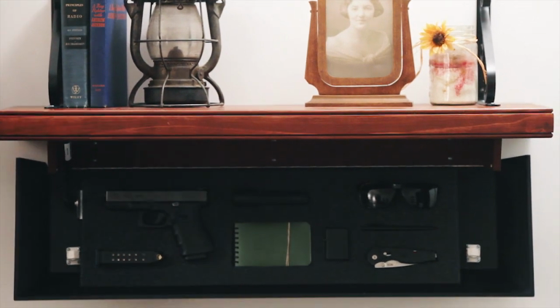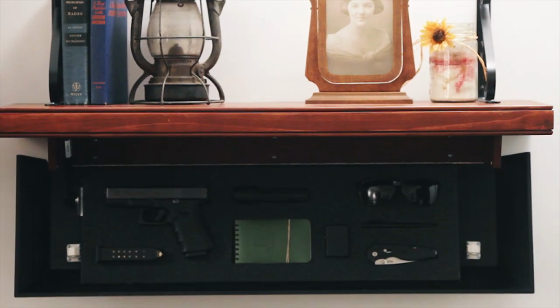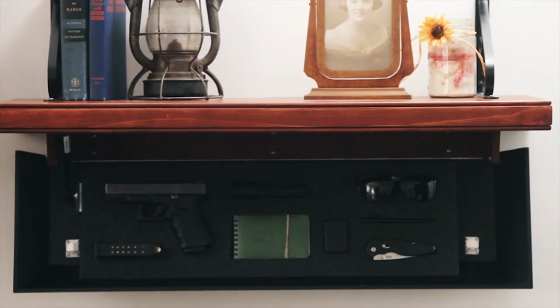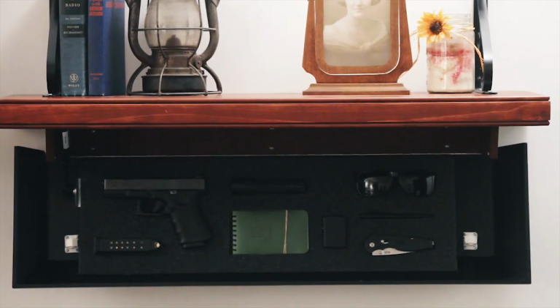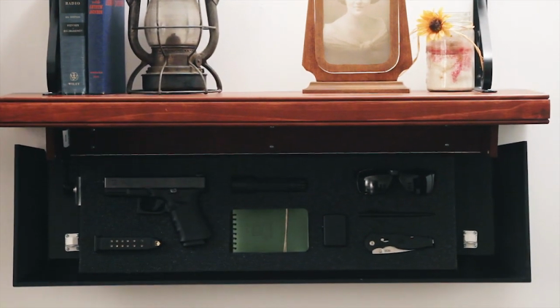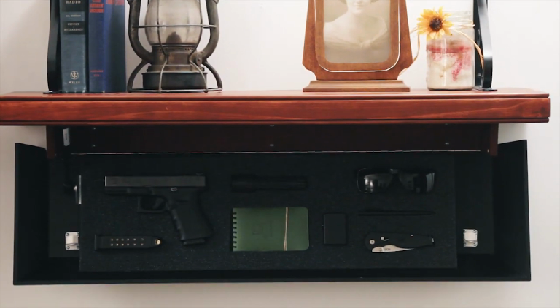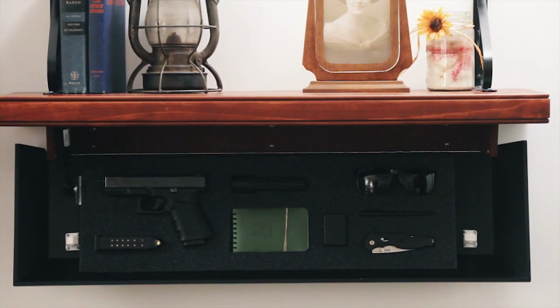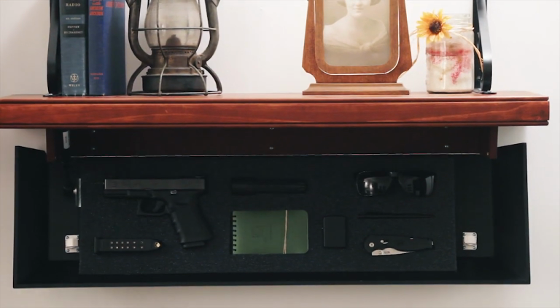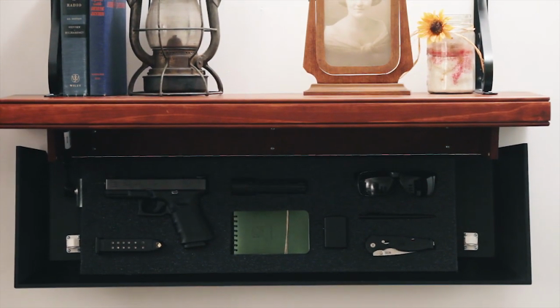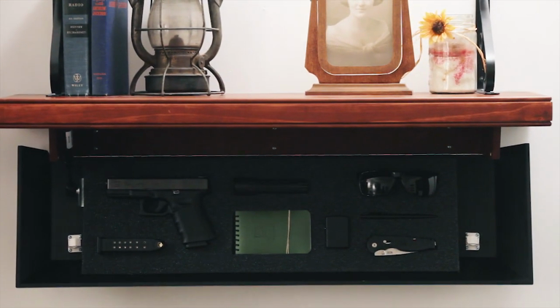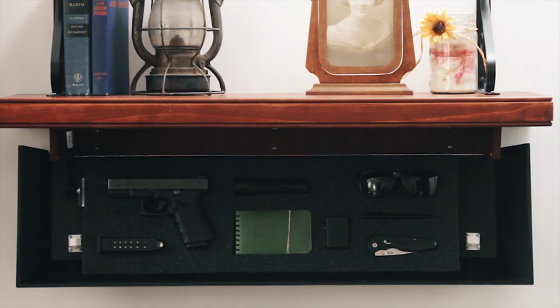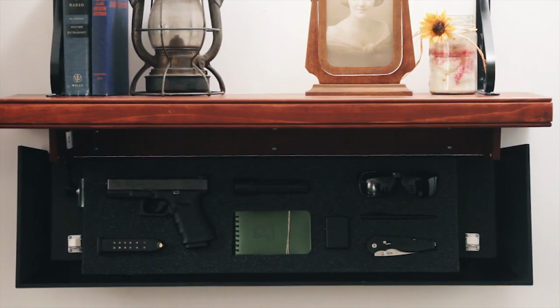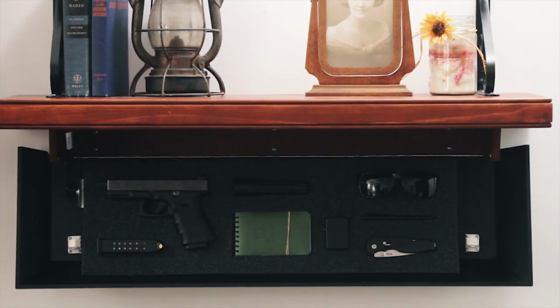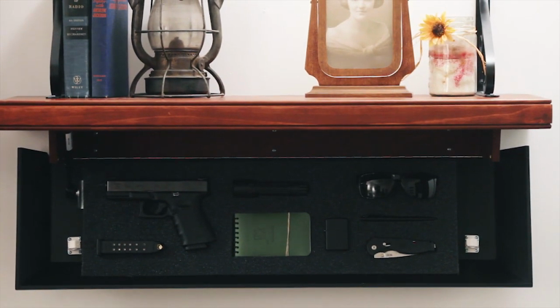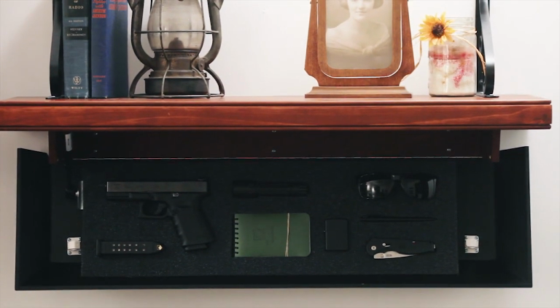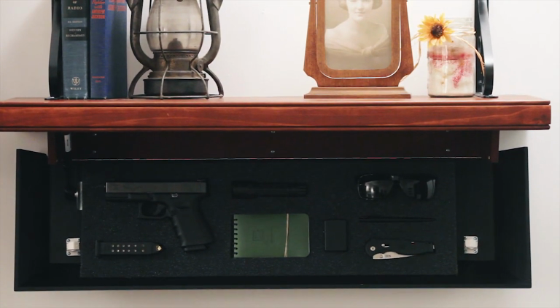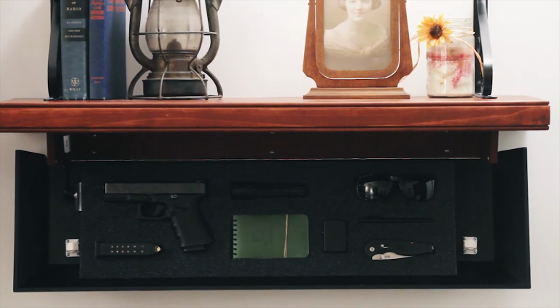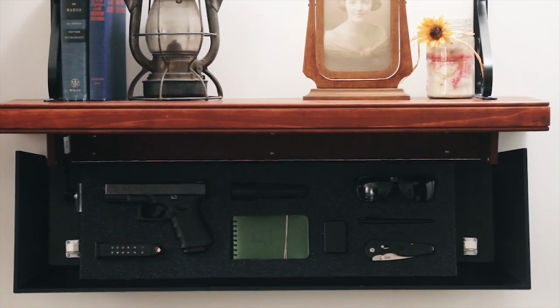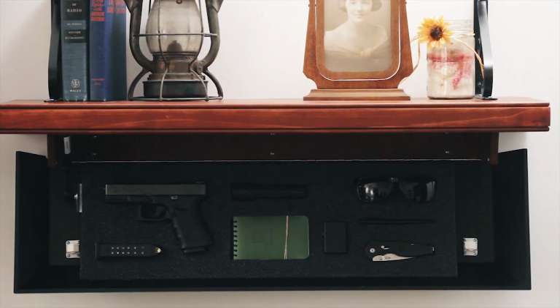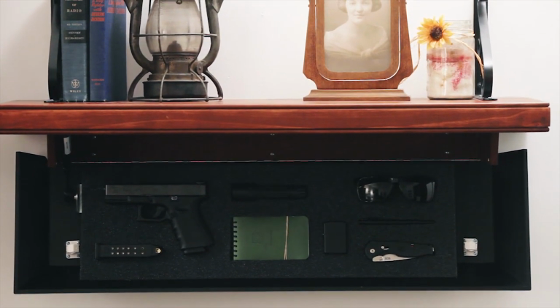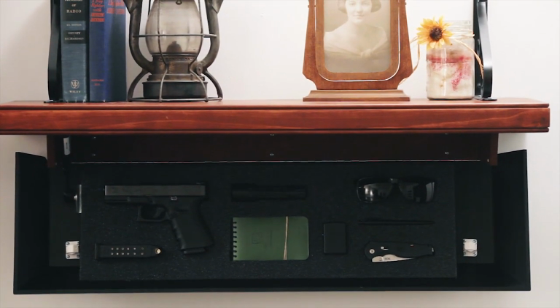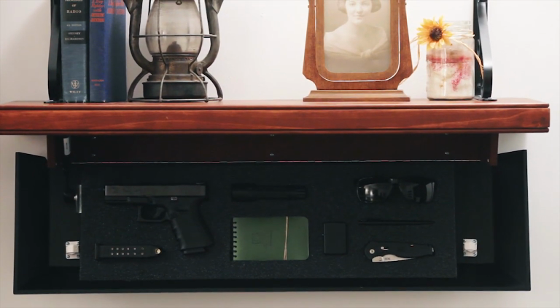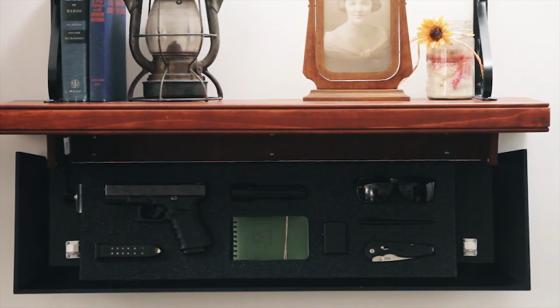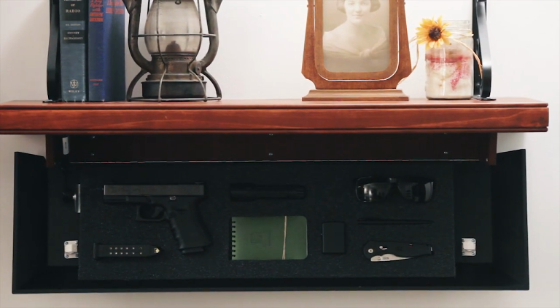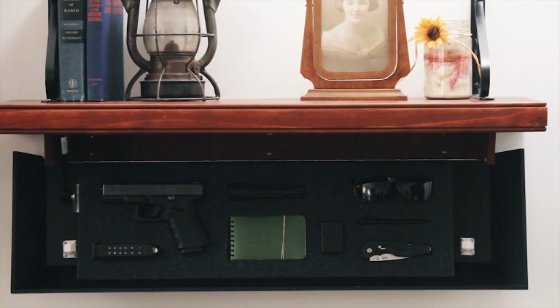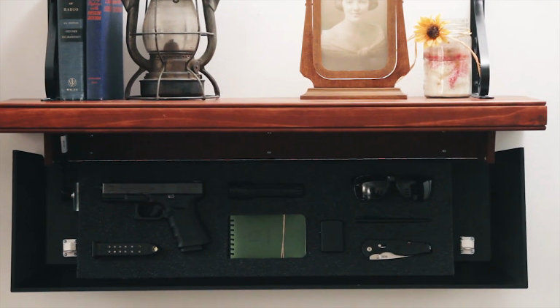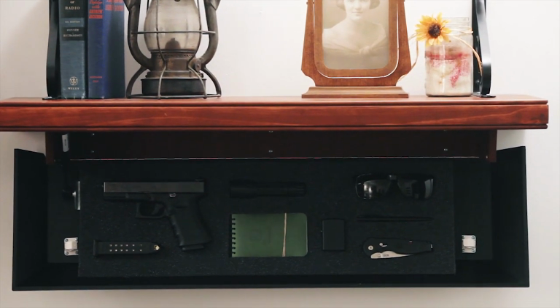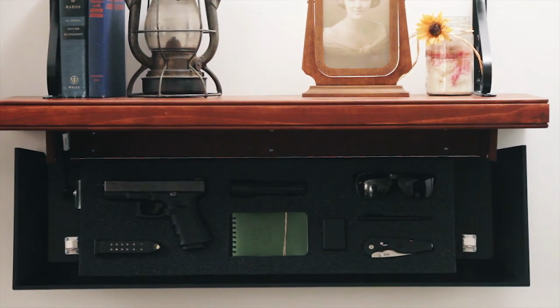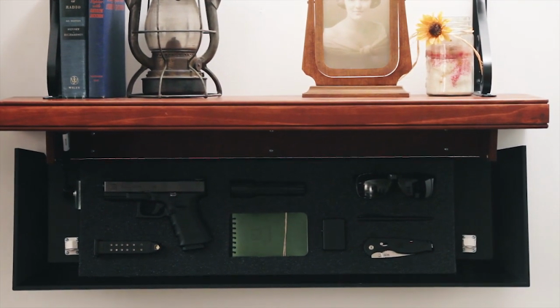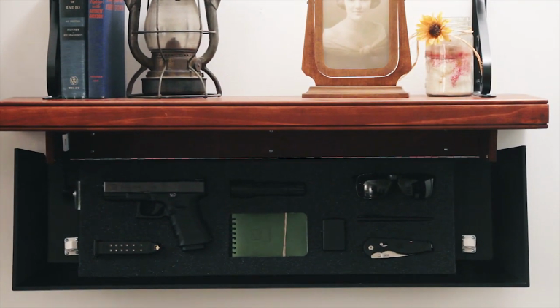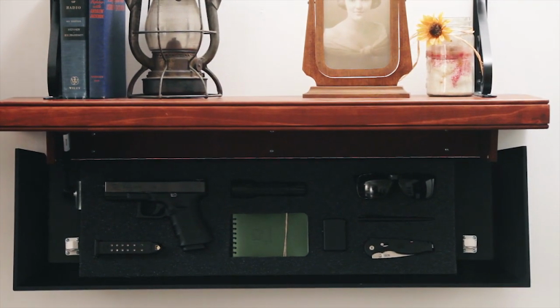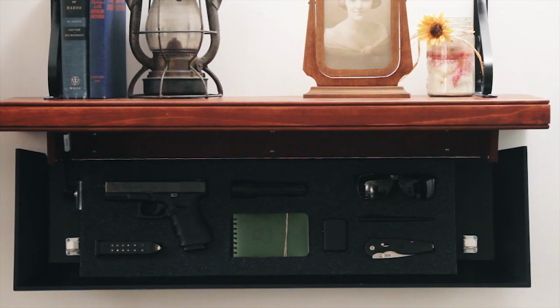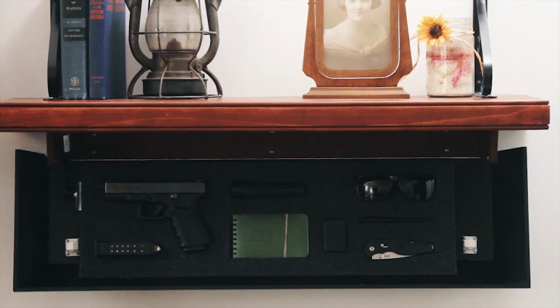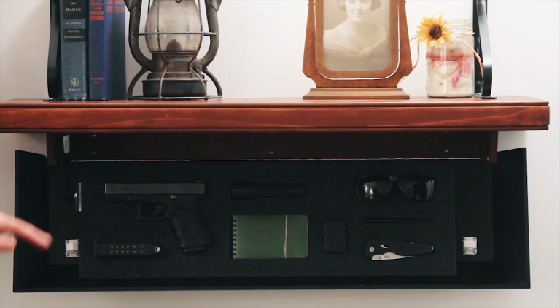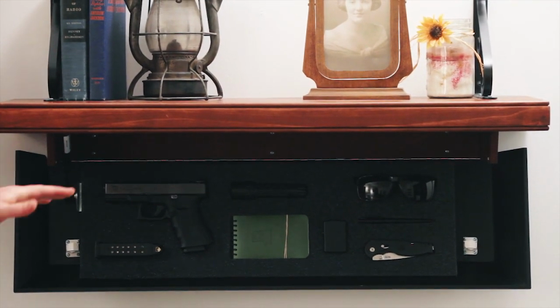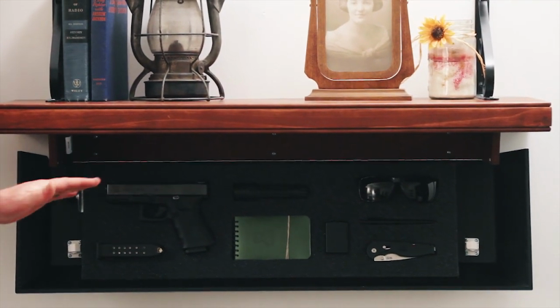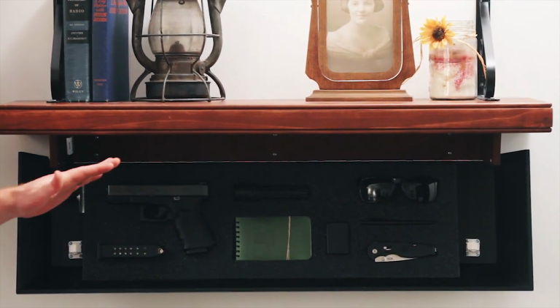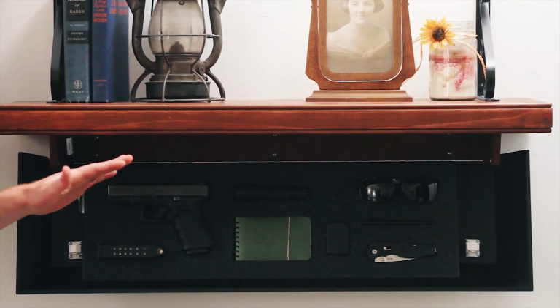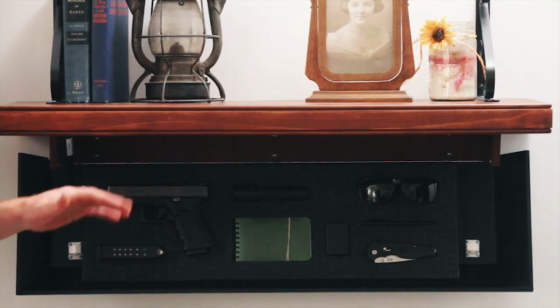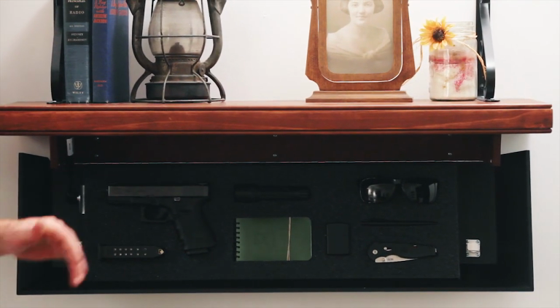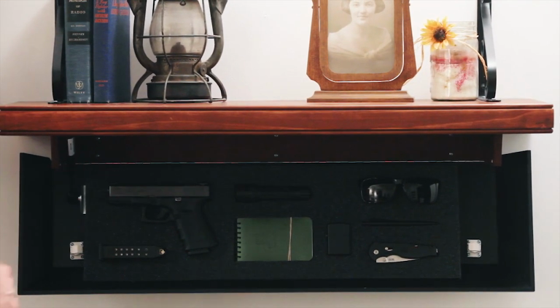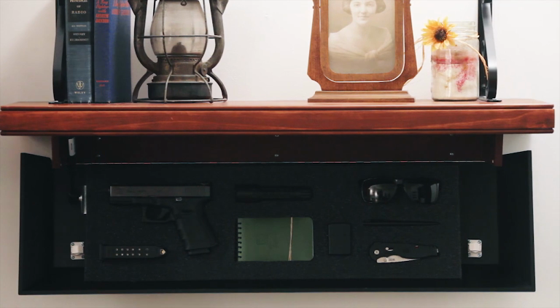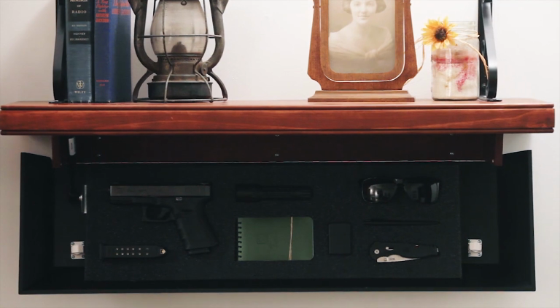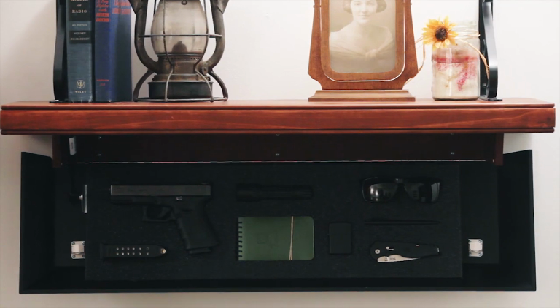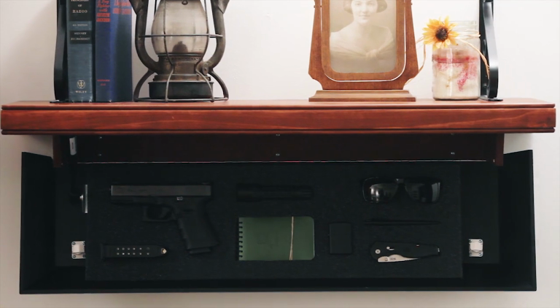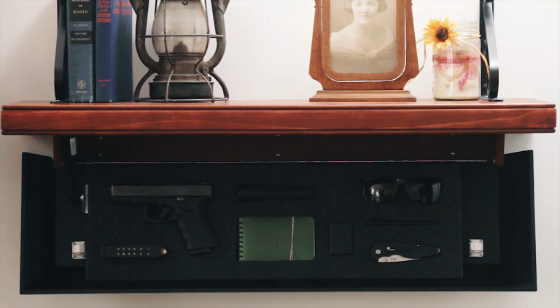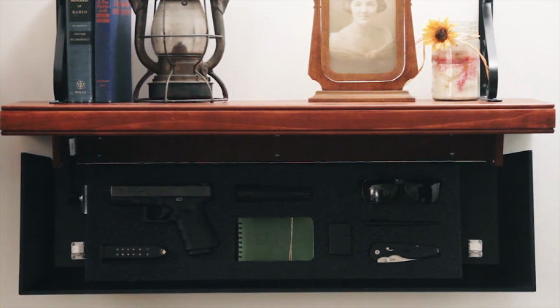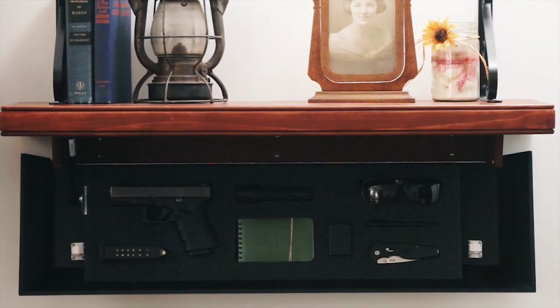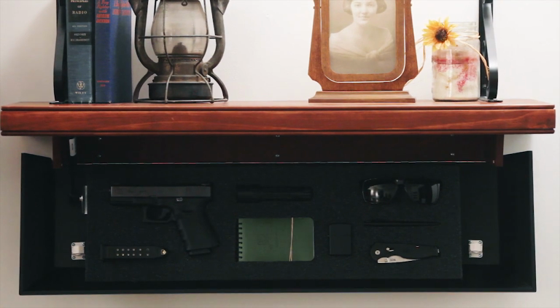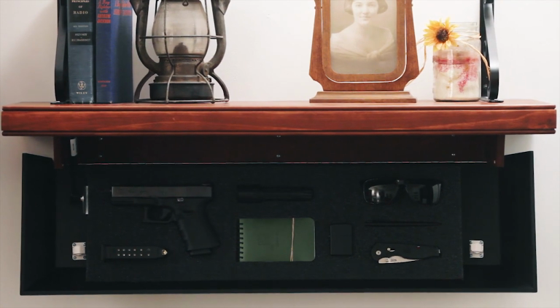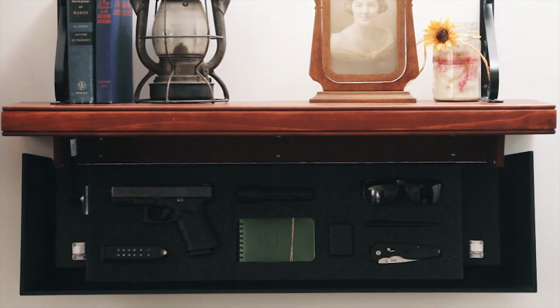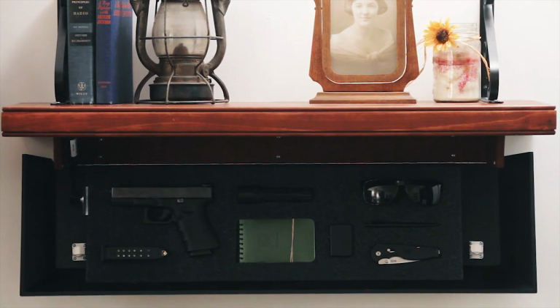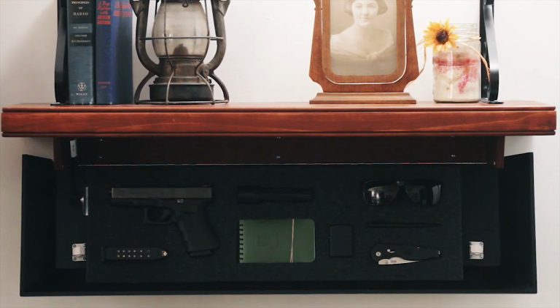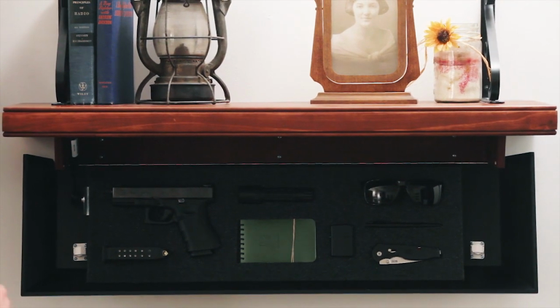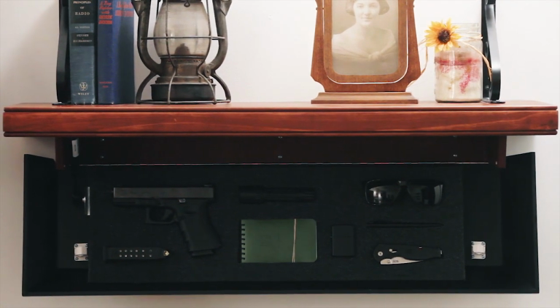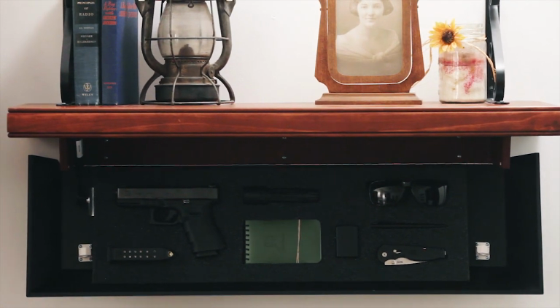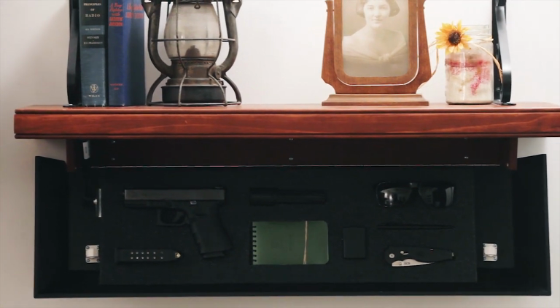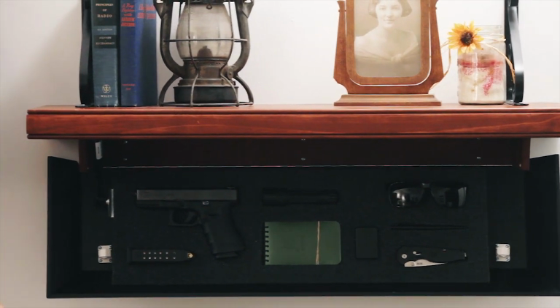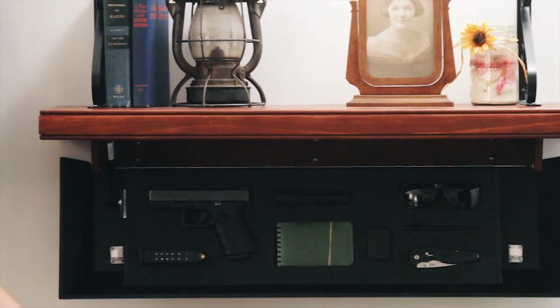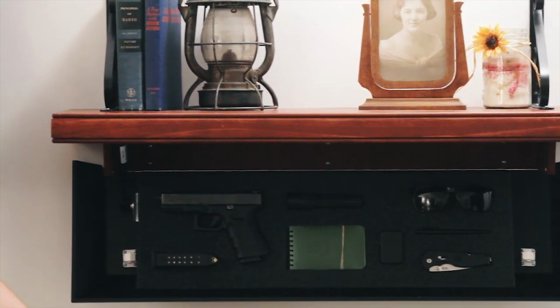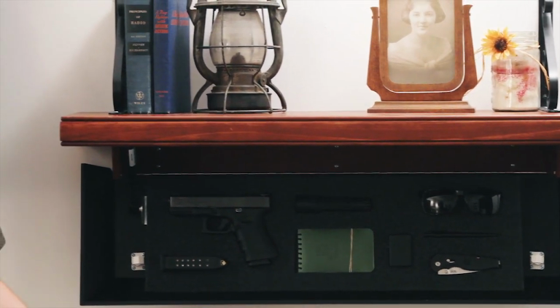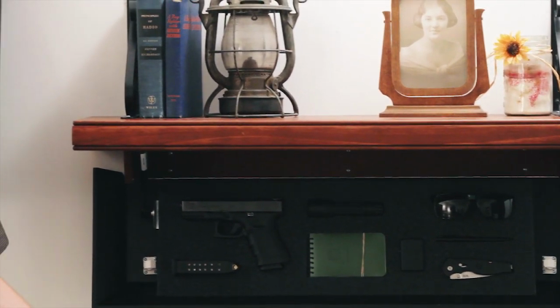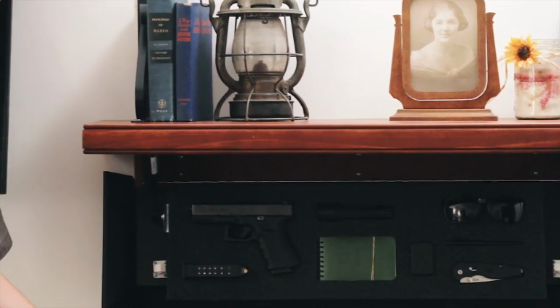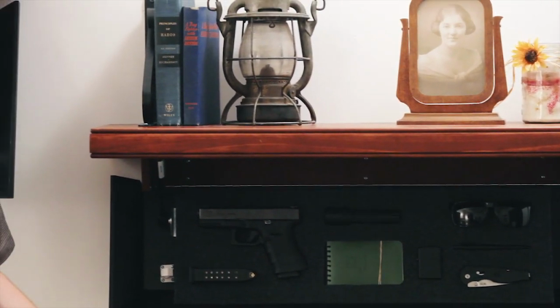And this one is housing my EDC, where you can see I've got my pistol, my lighter, flashlight, glasses, and a pen.